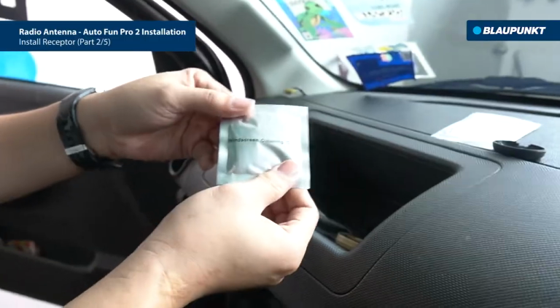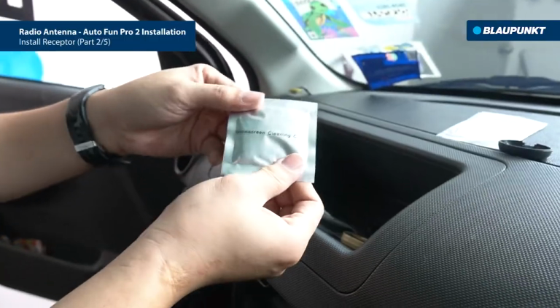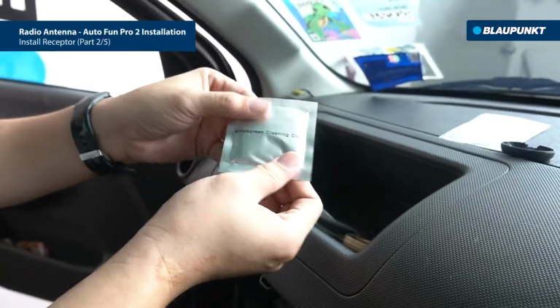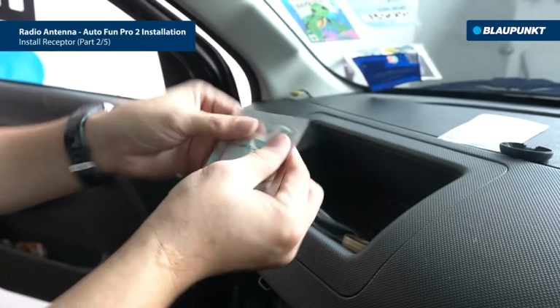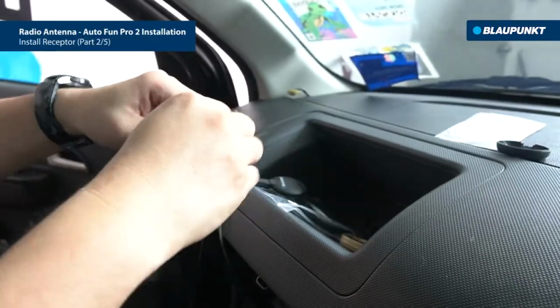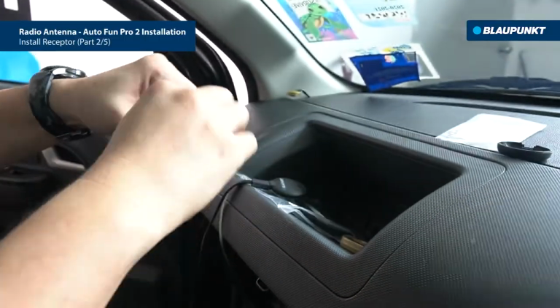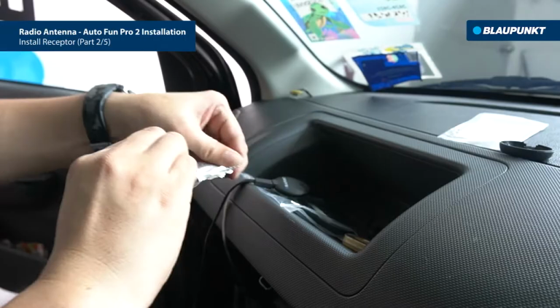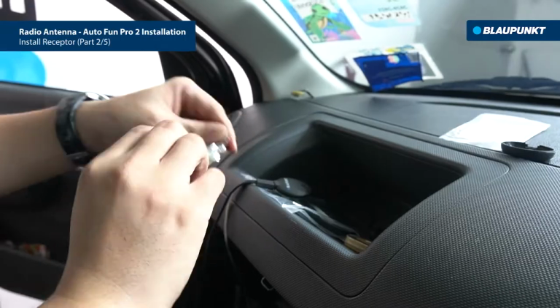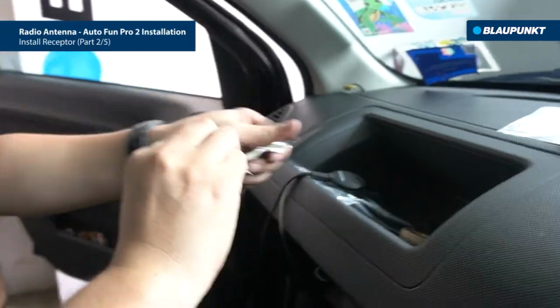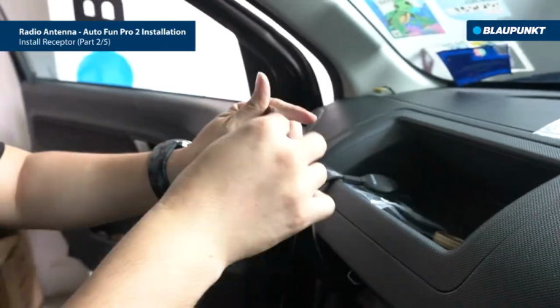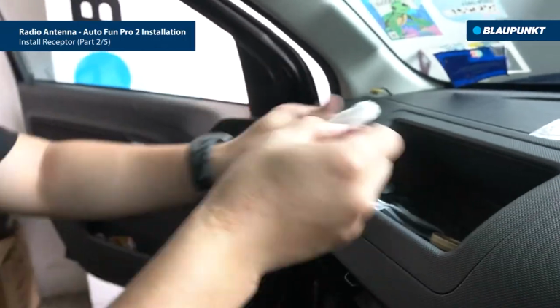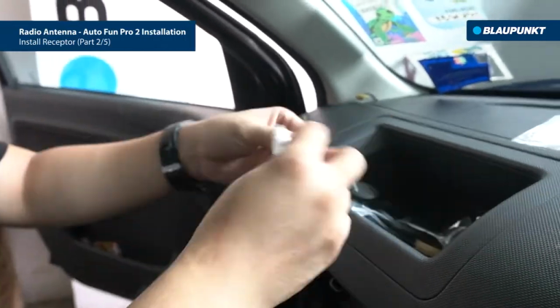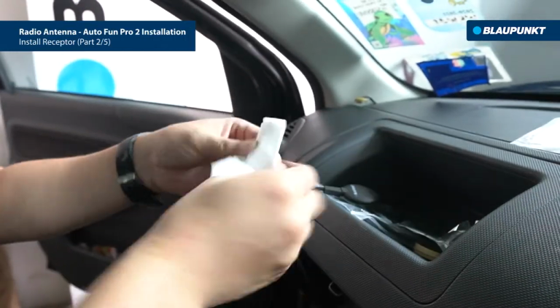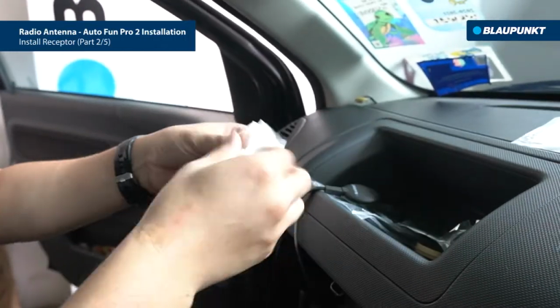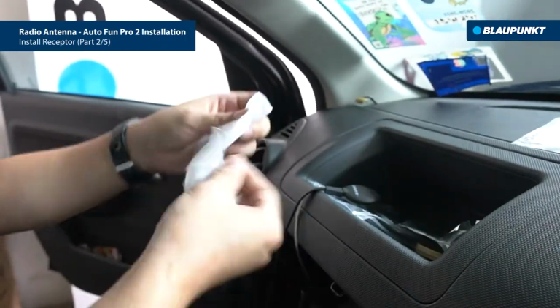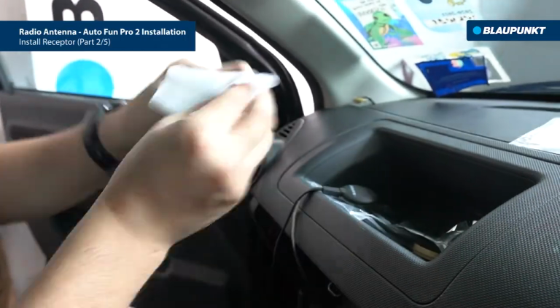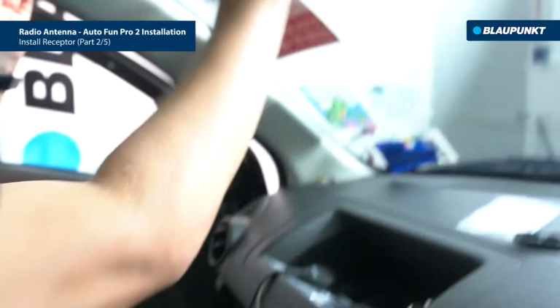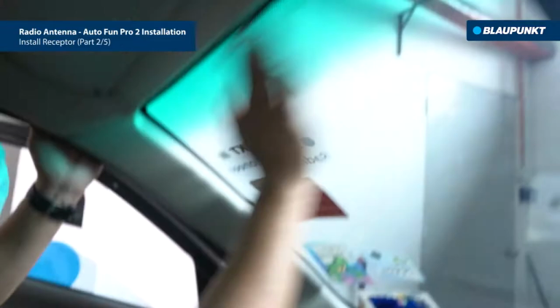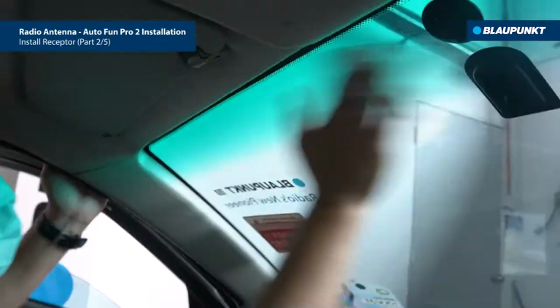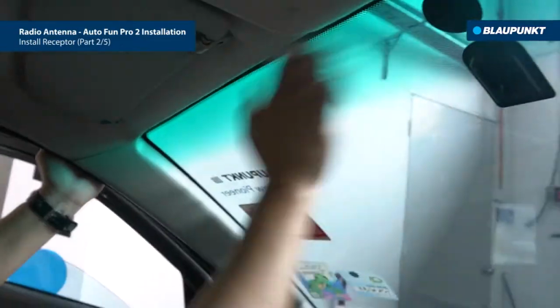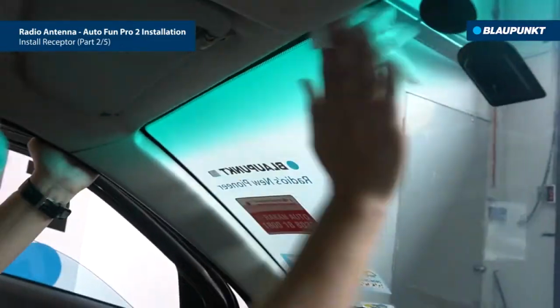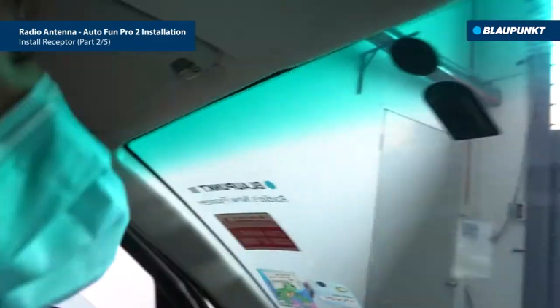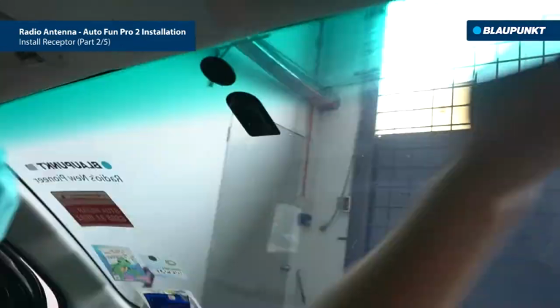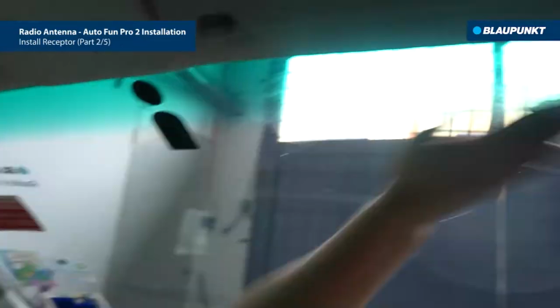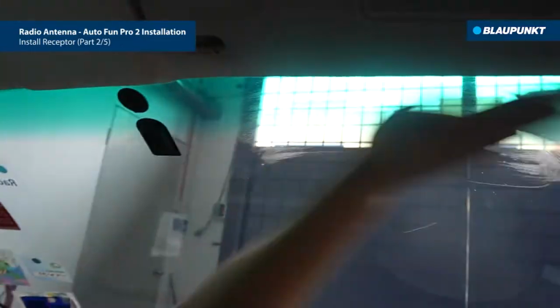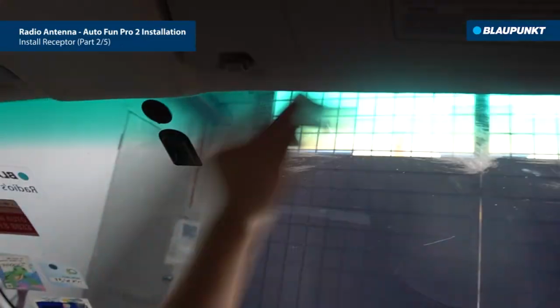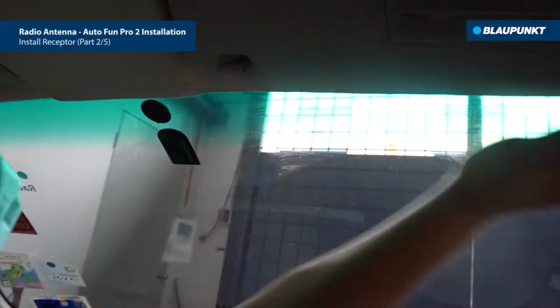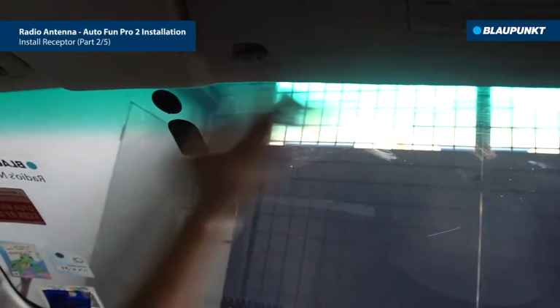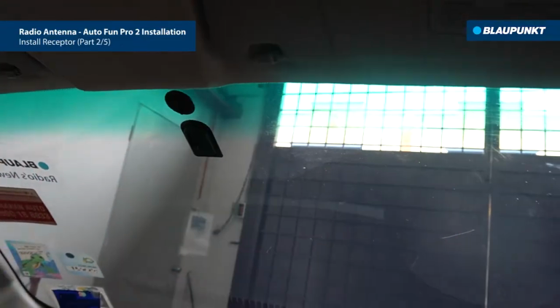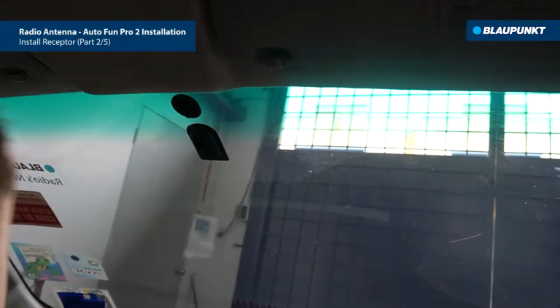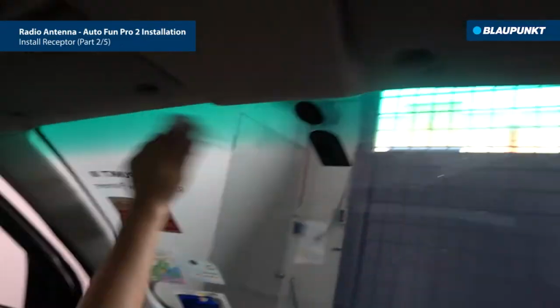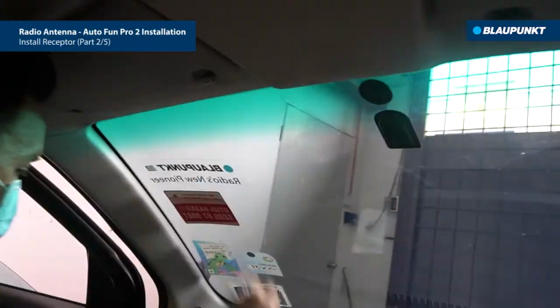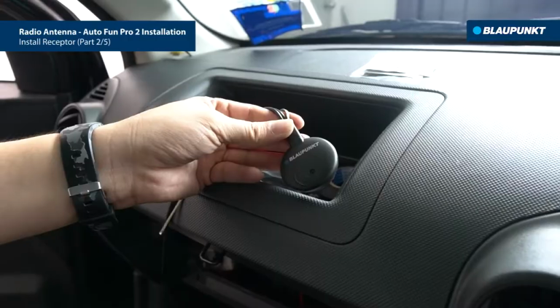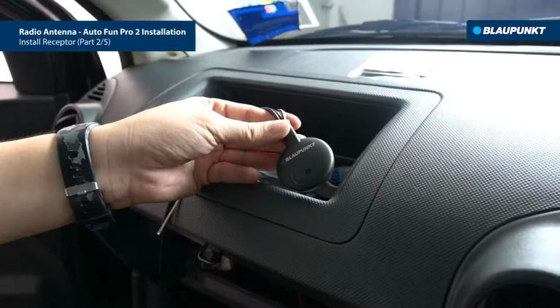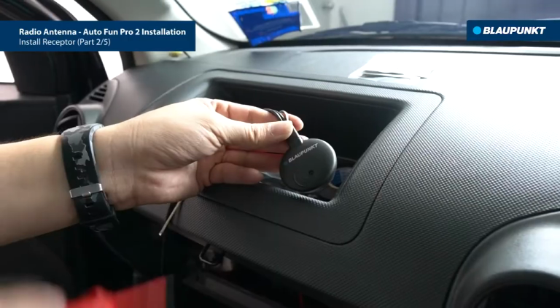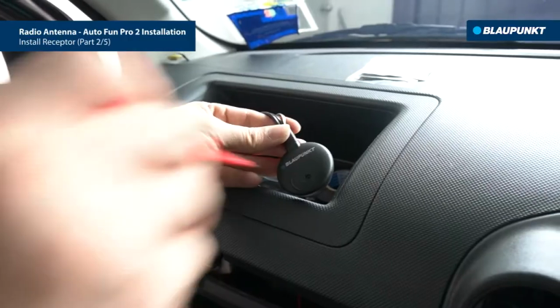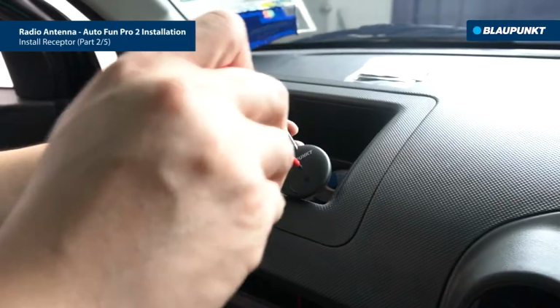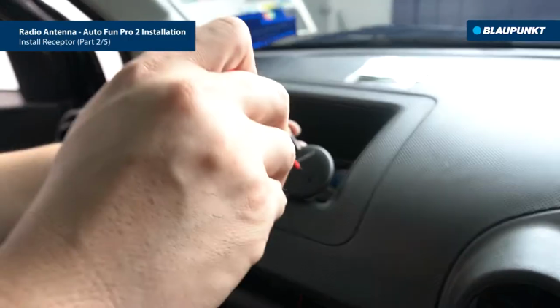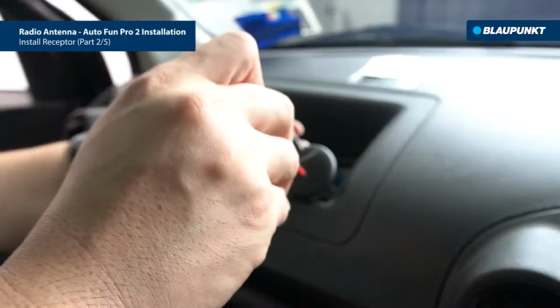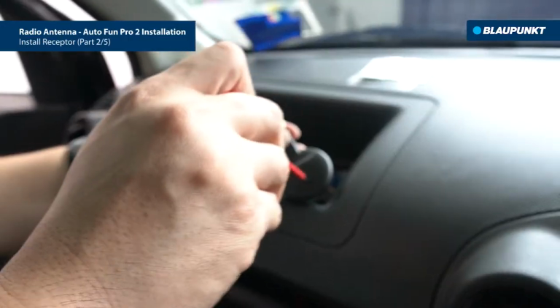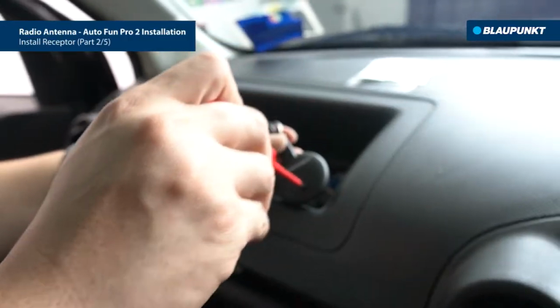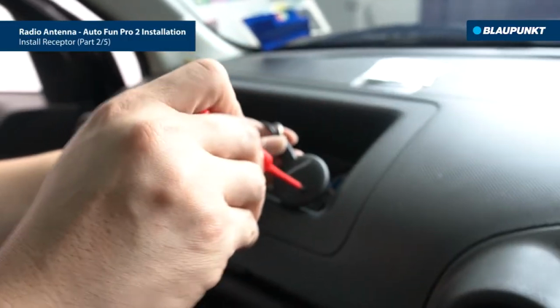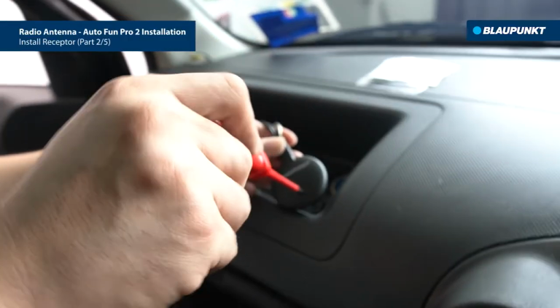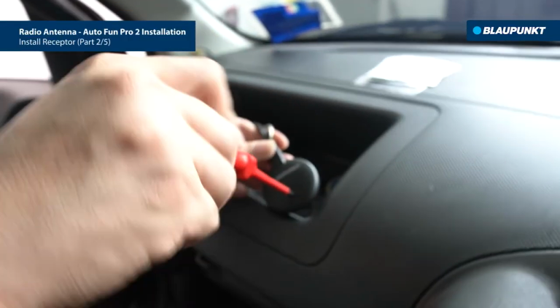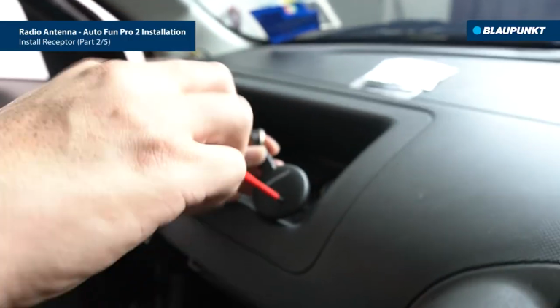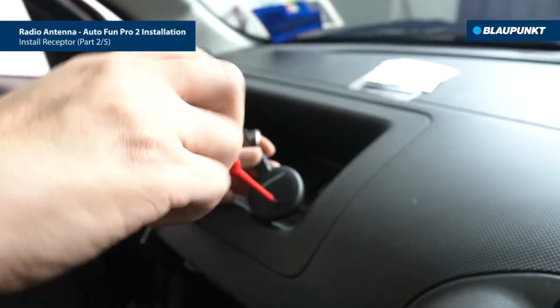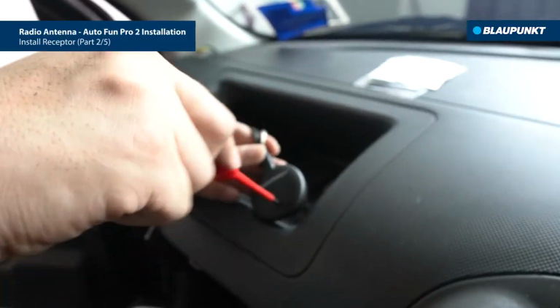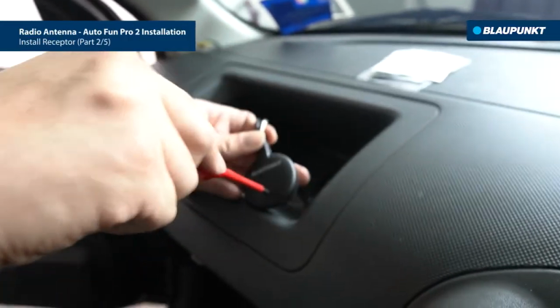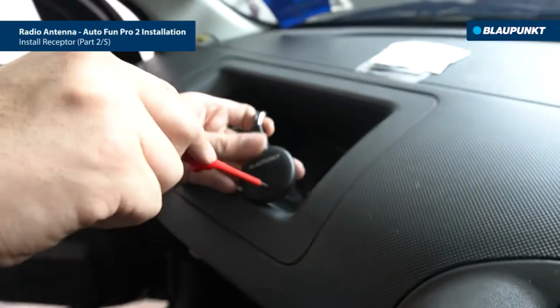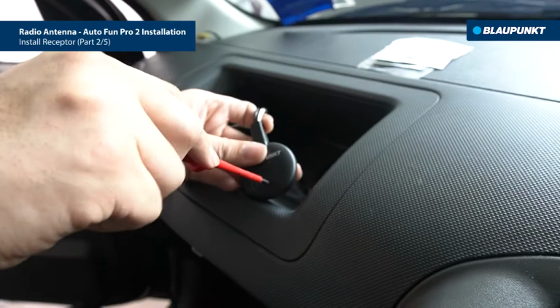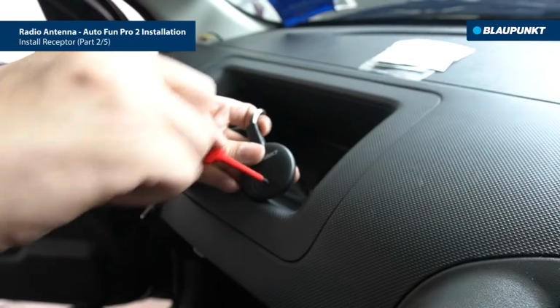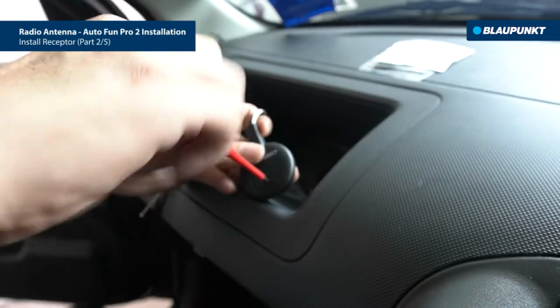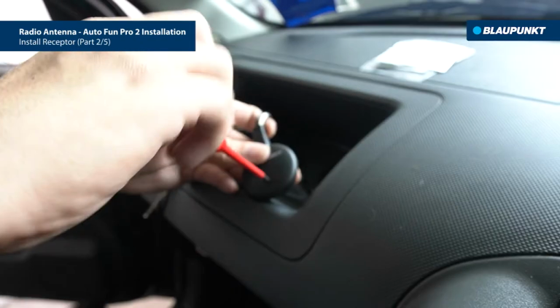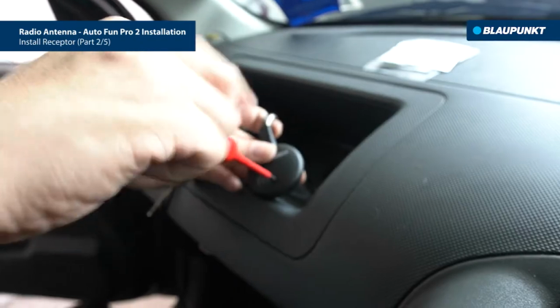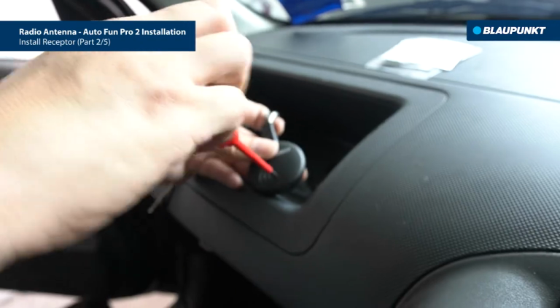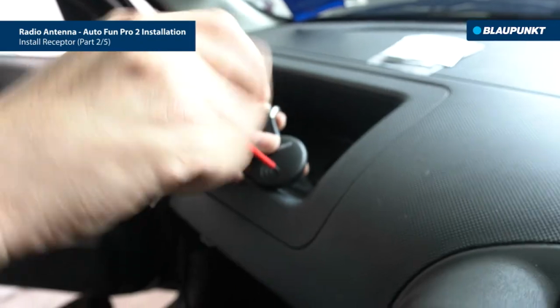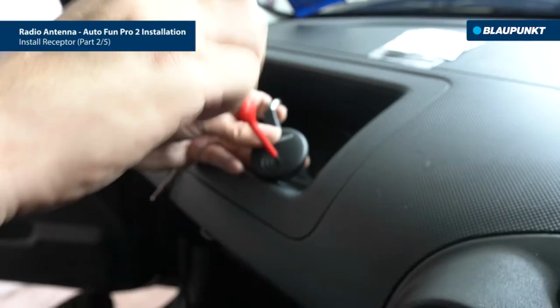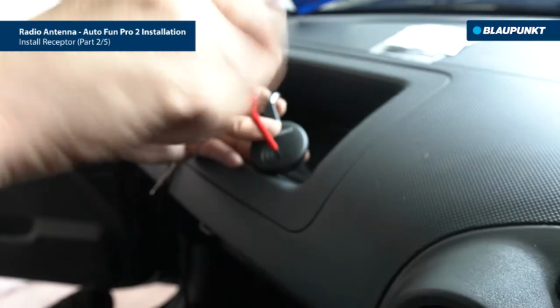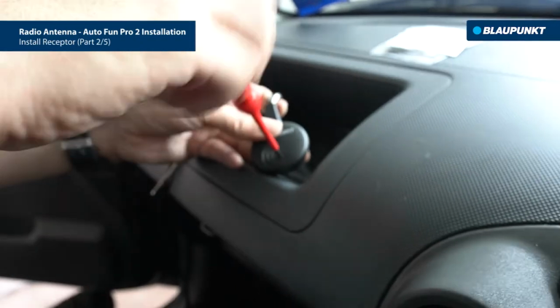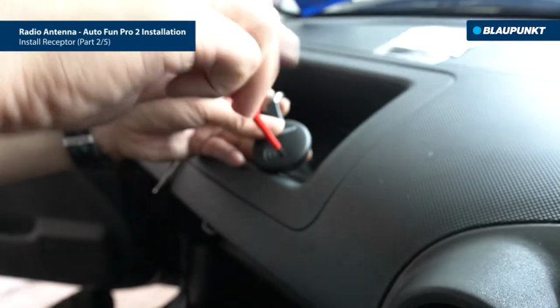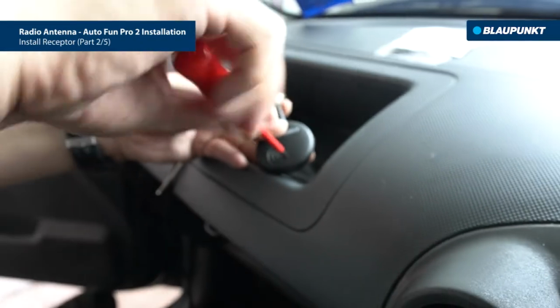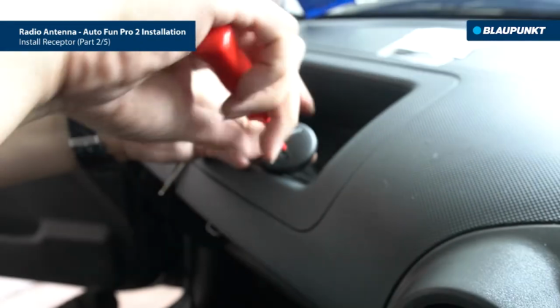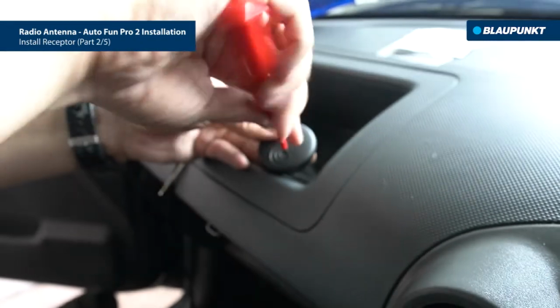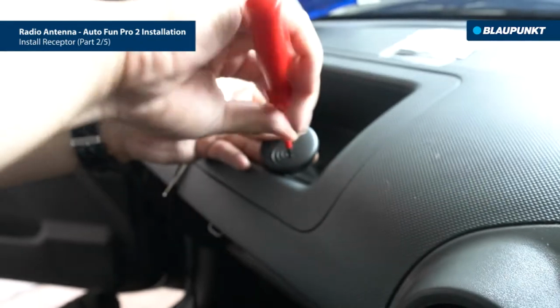First, use the cleaning tools to clean the windscreen. Then separate the housing from the housing cover.